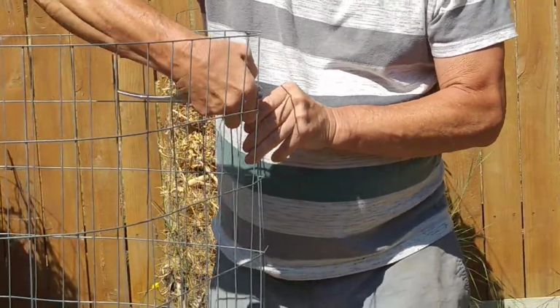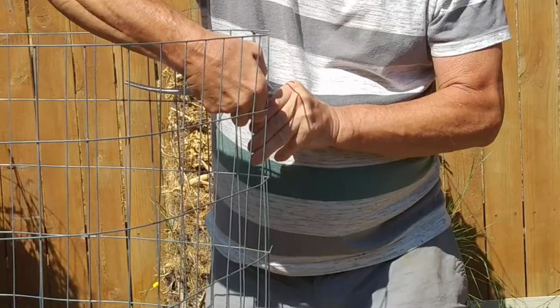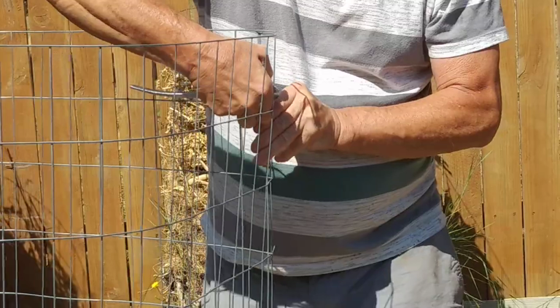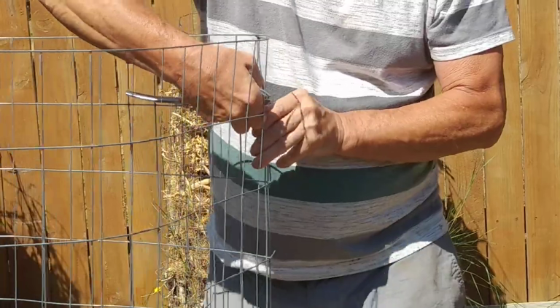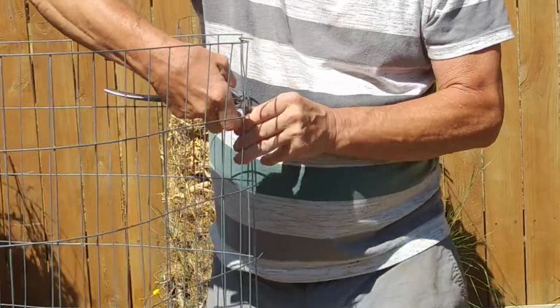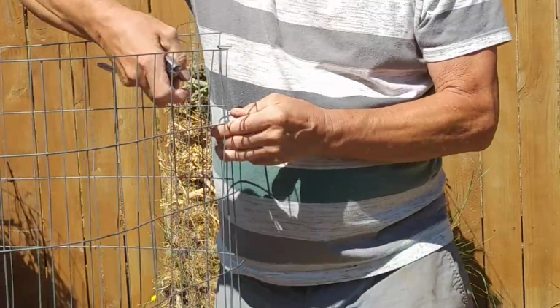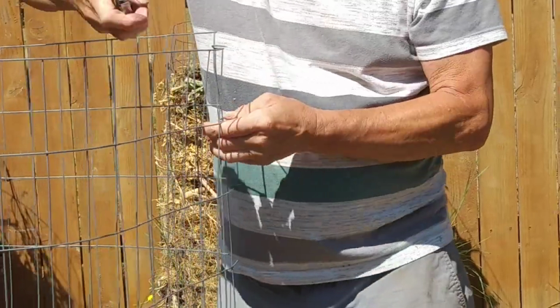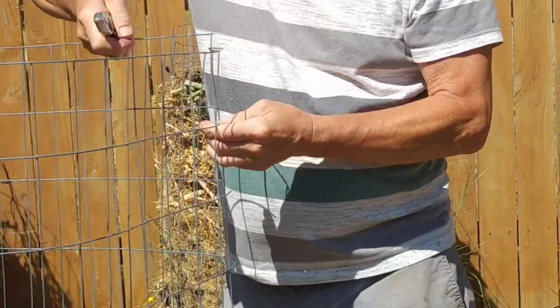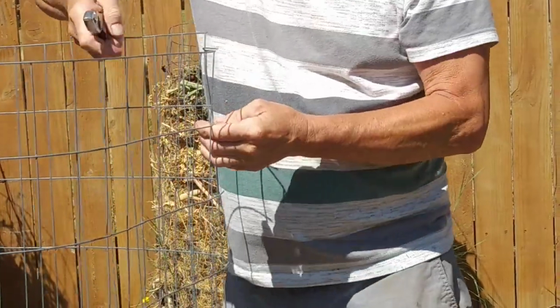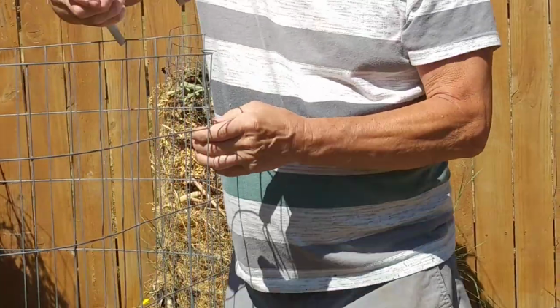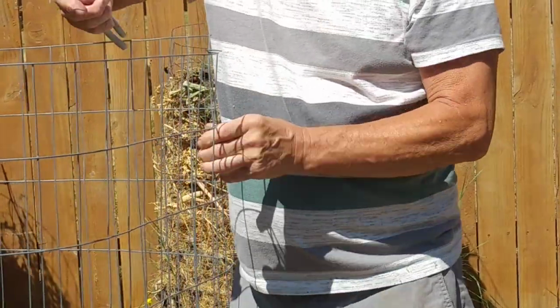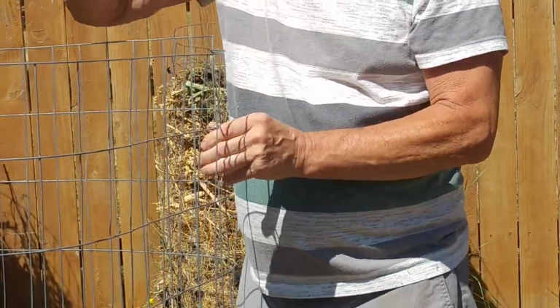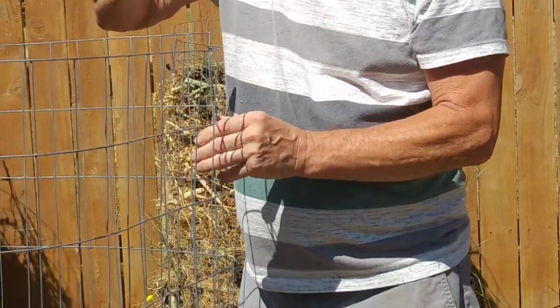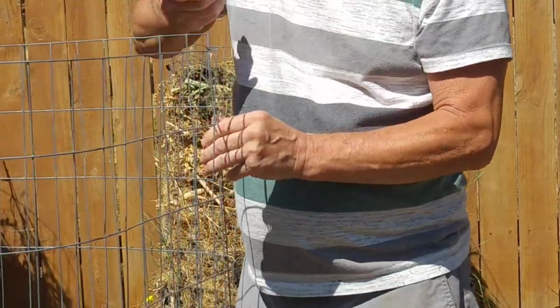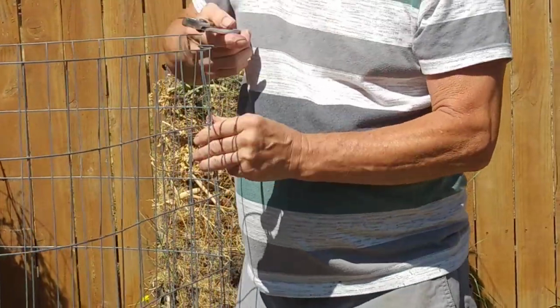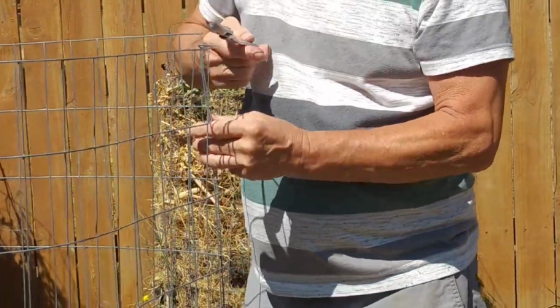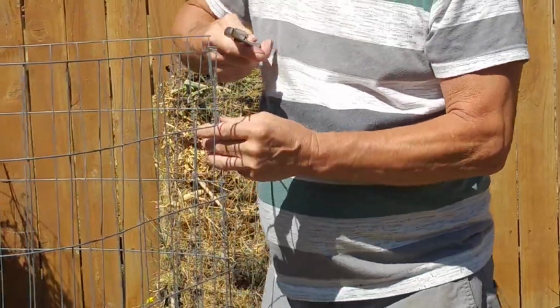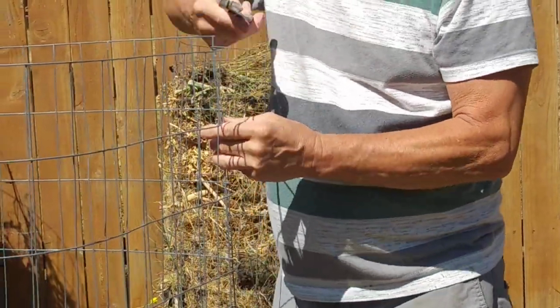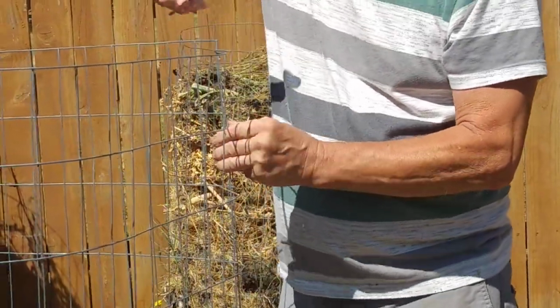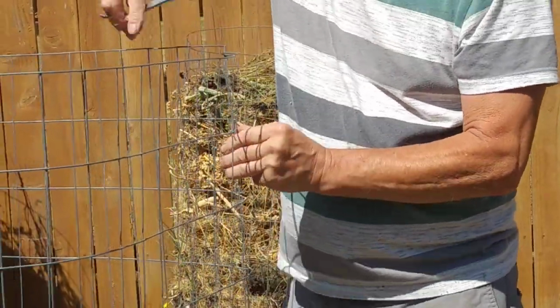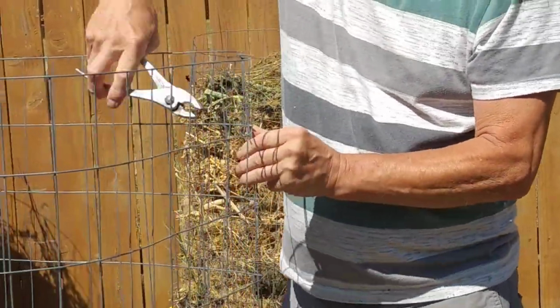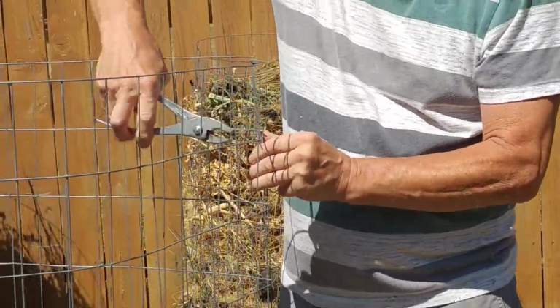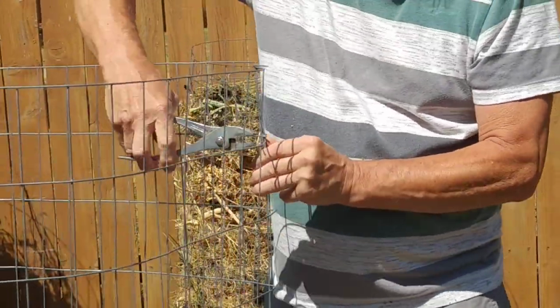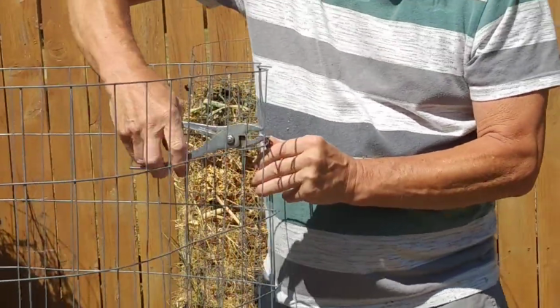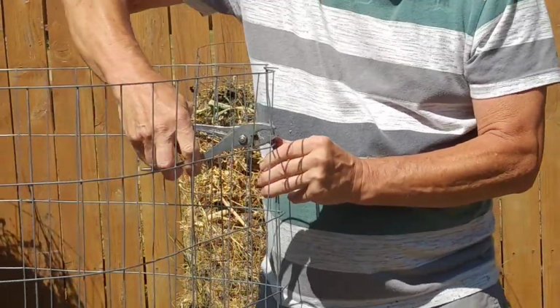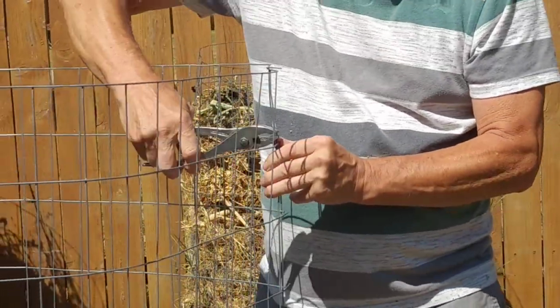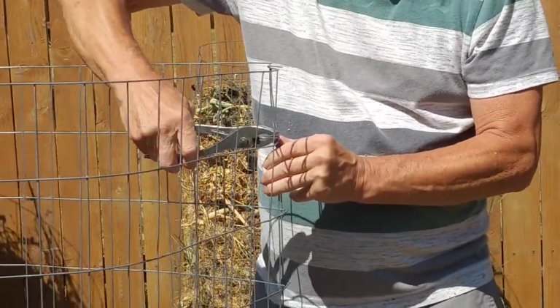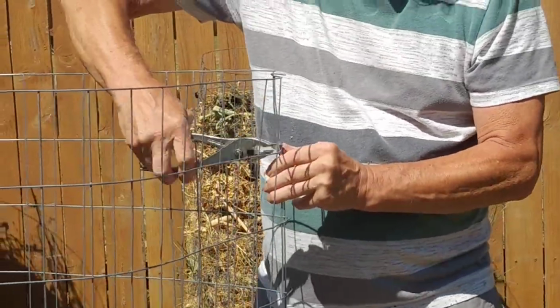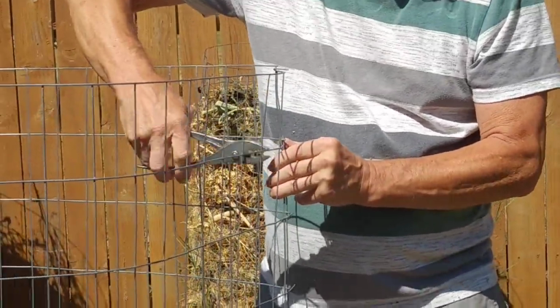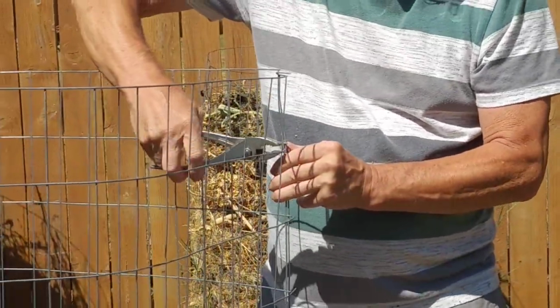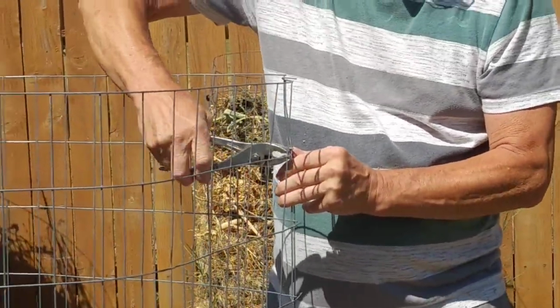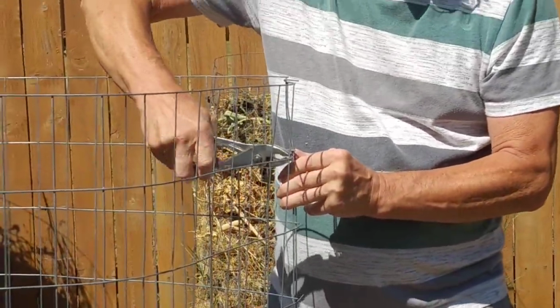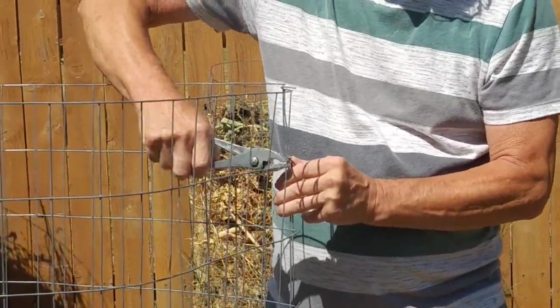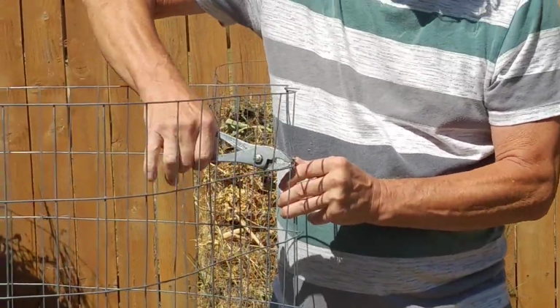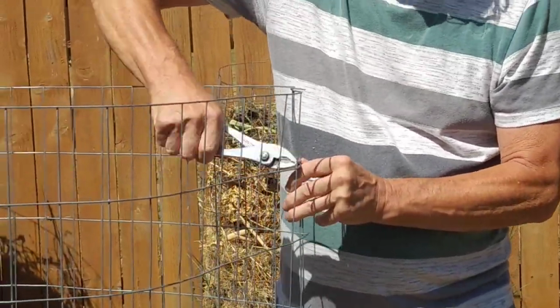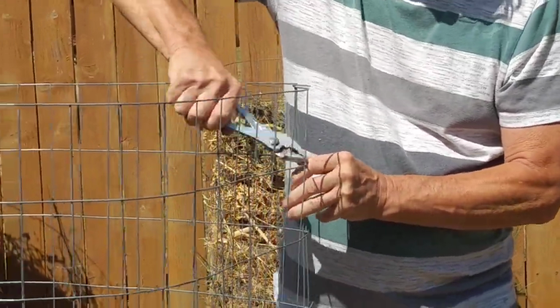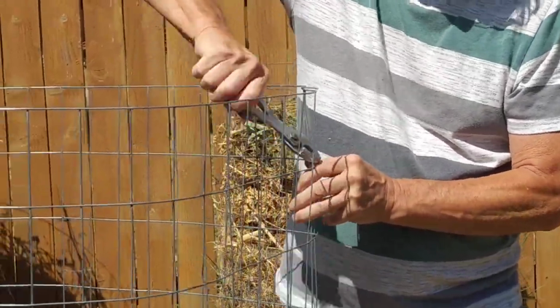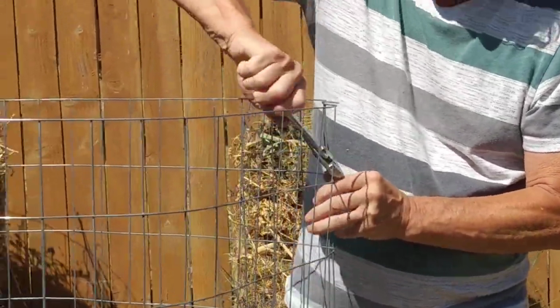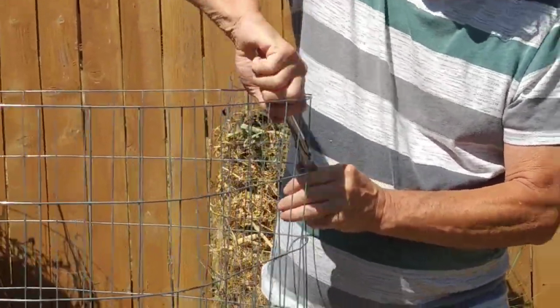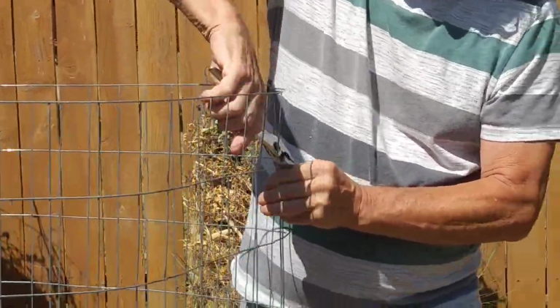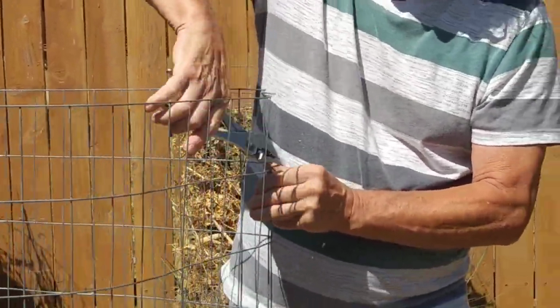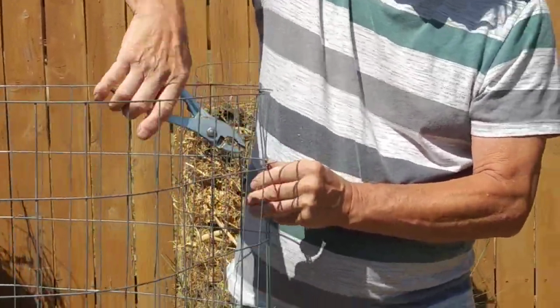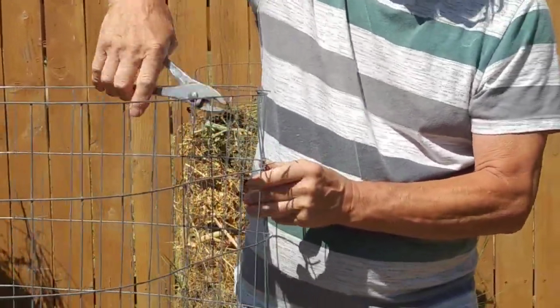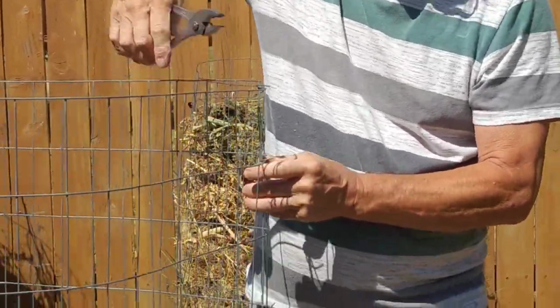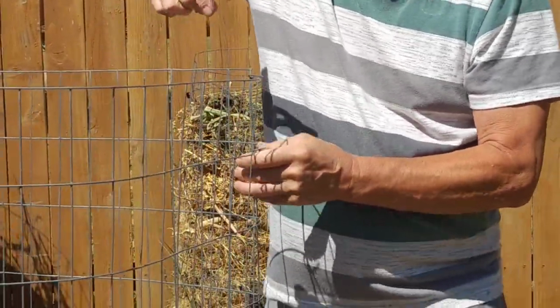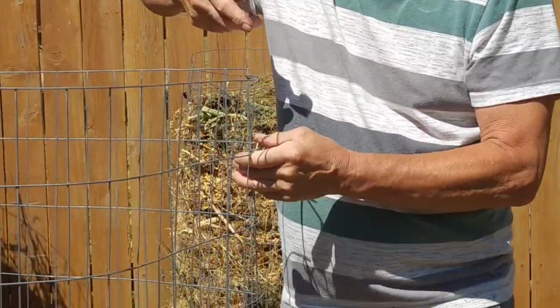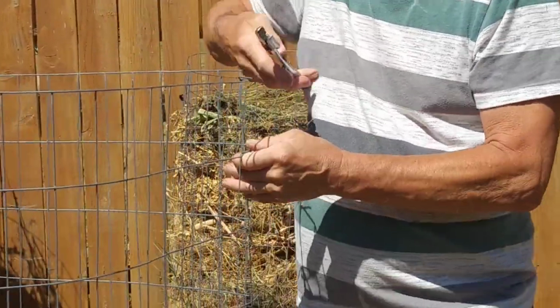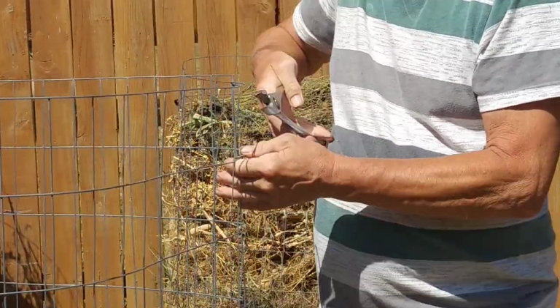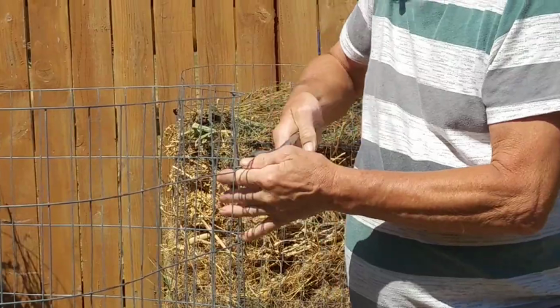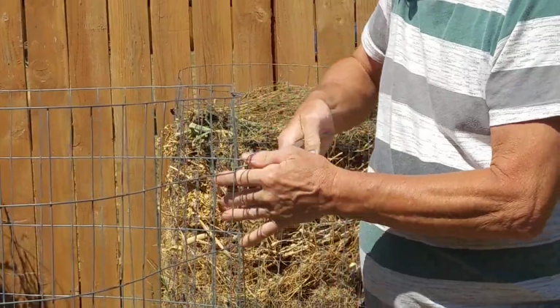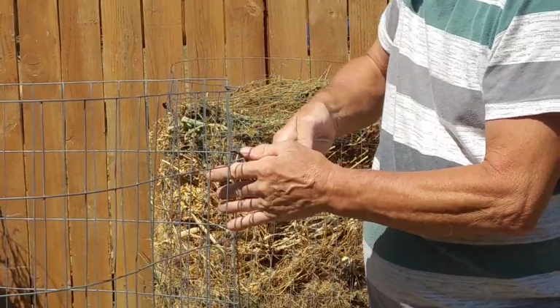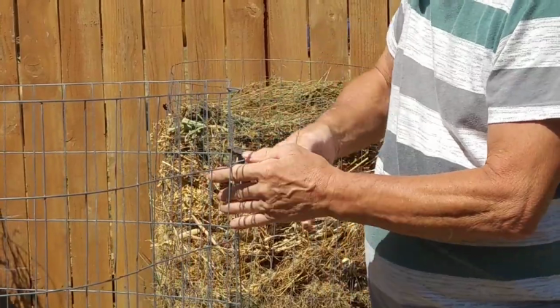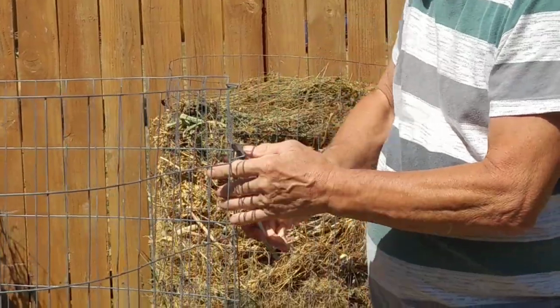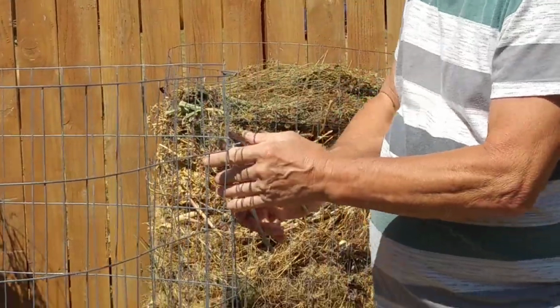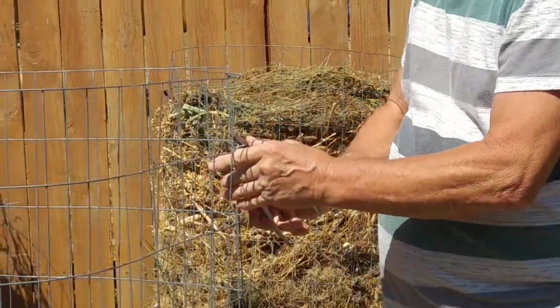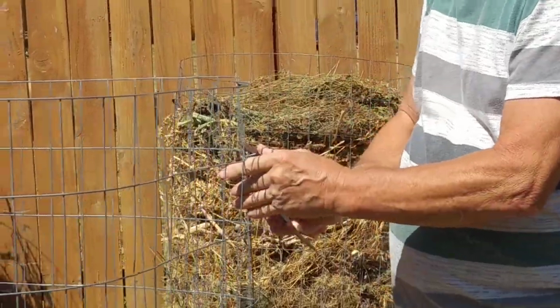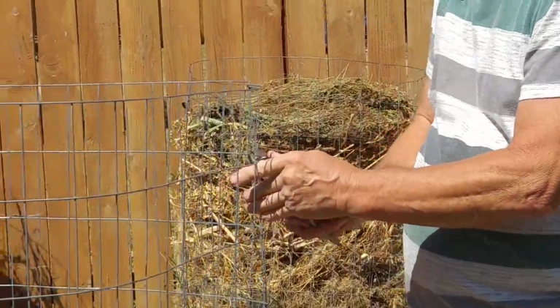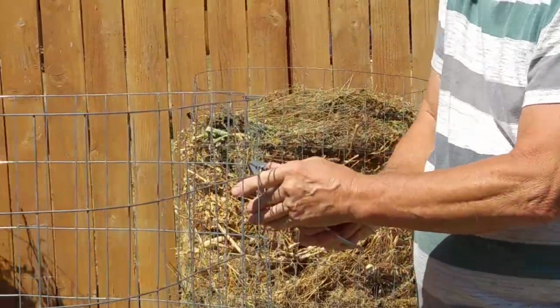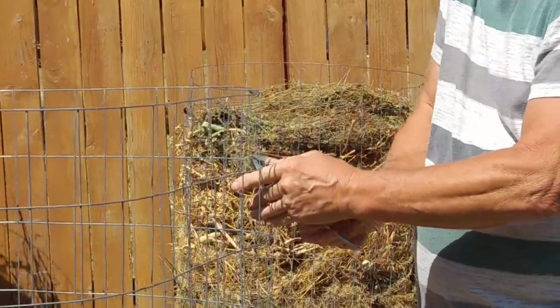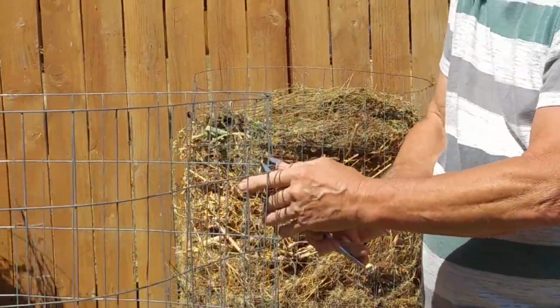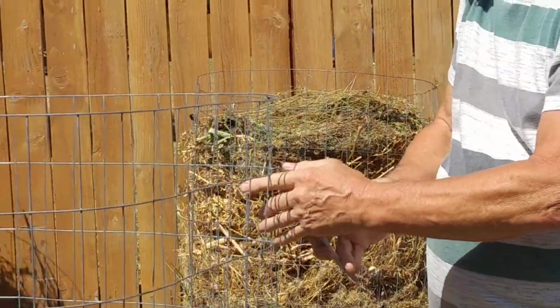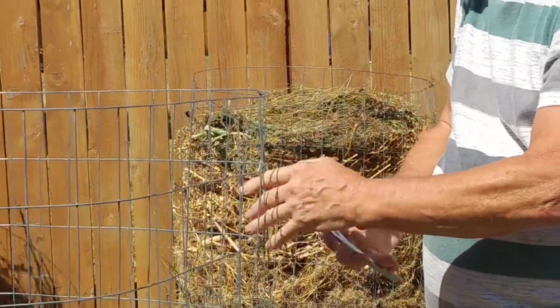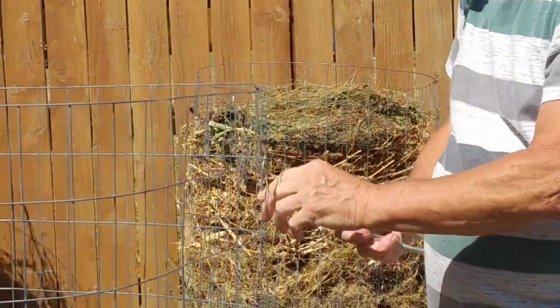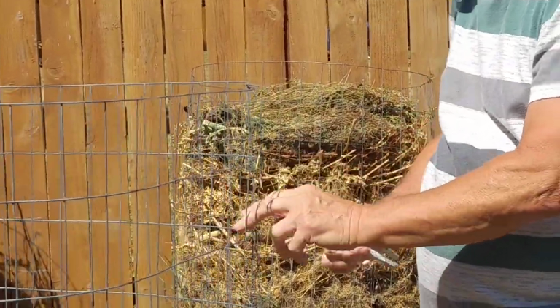Sometimes they're hard to get hold of and it's nice to have a pair of pliers you can take to hold it in place a little better.